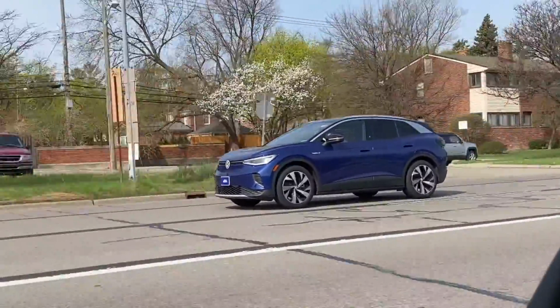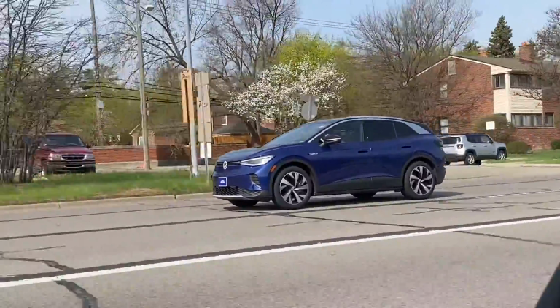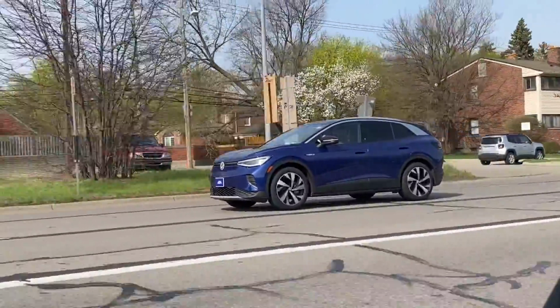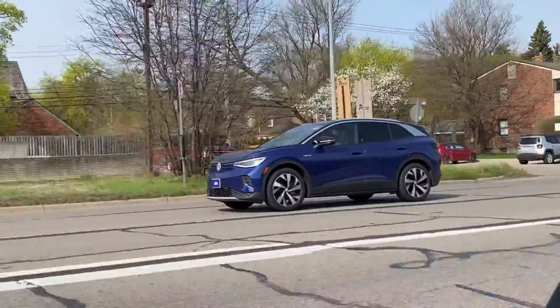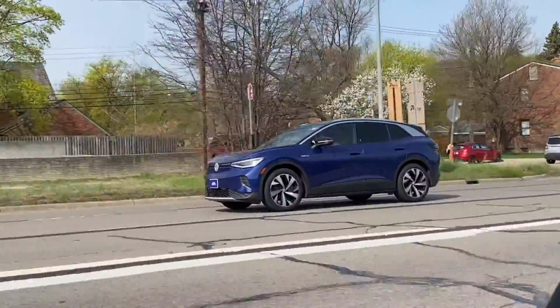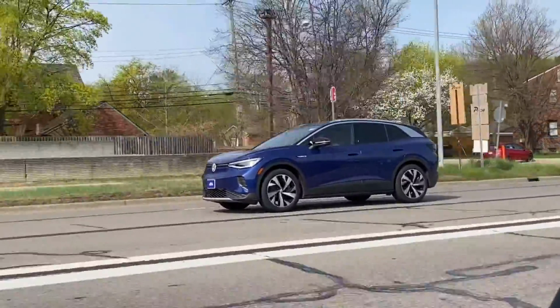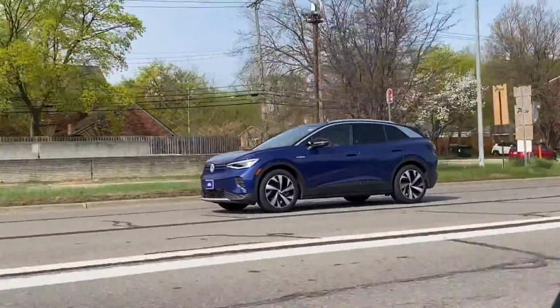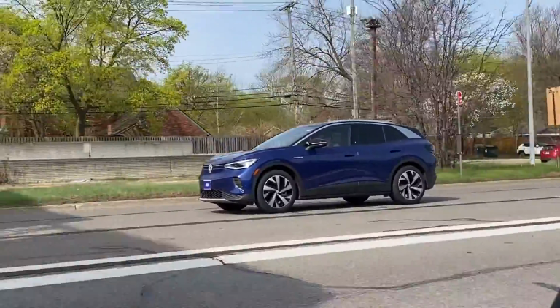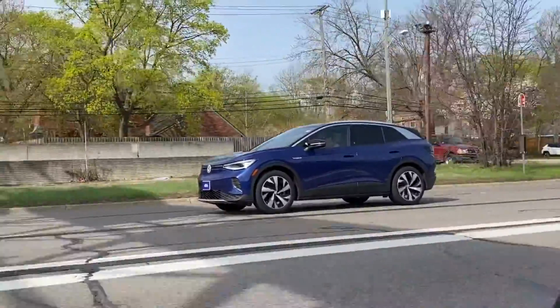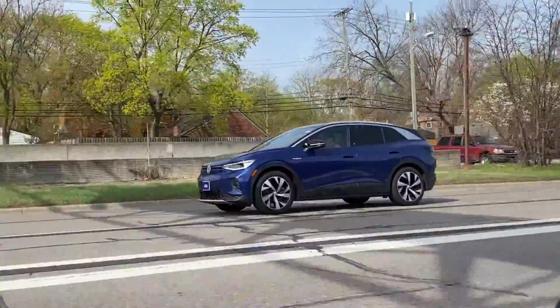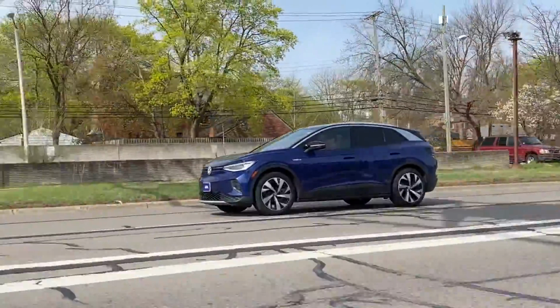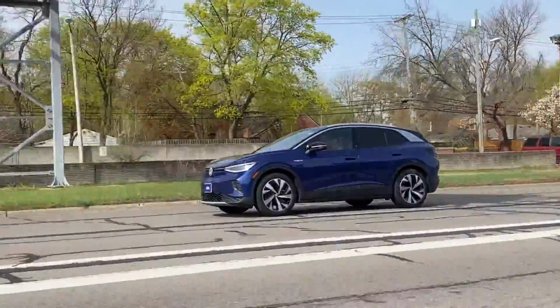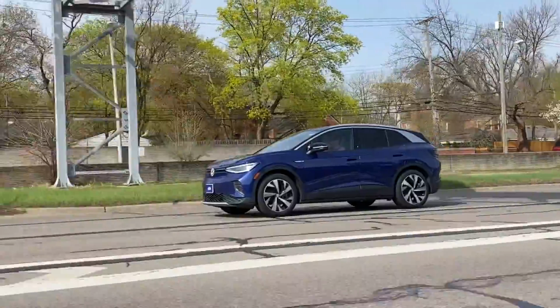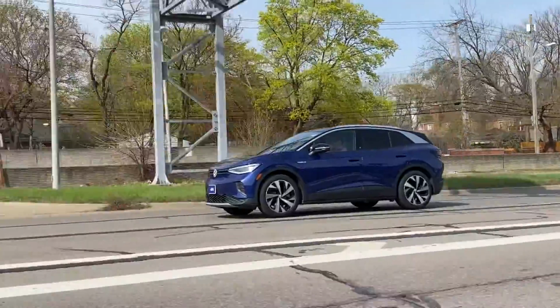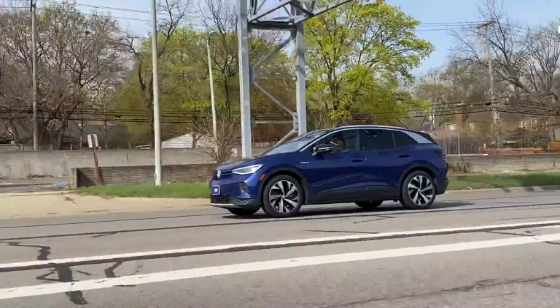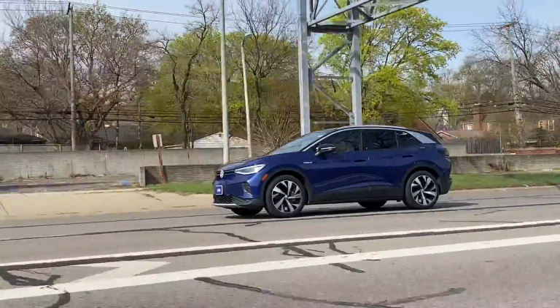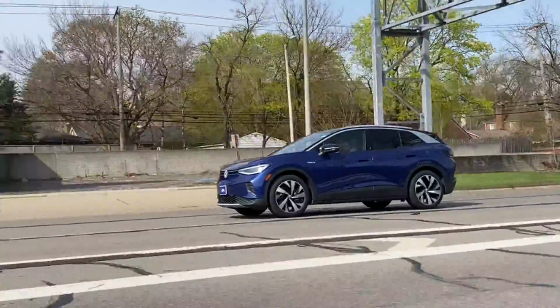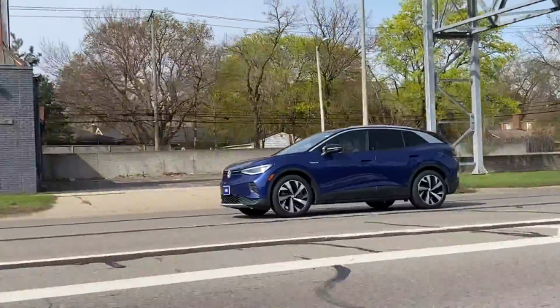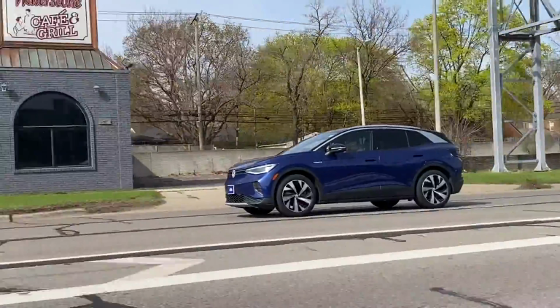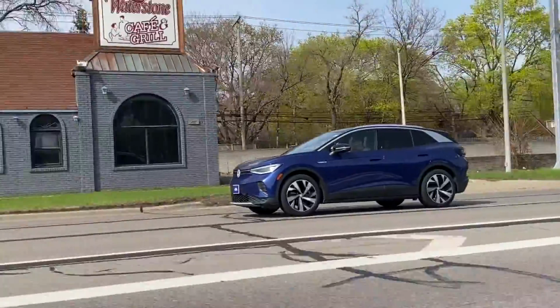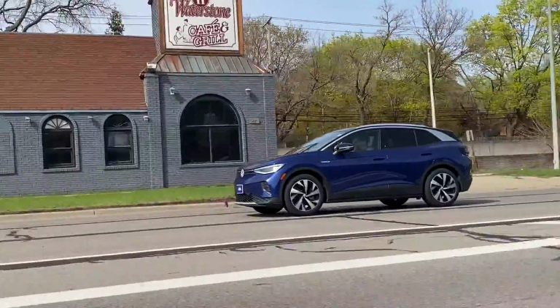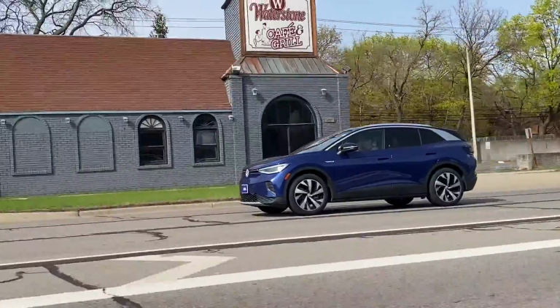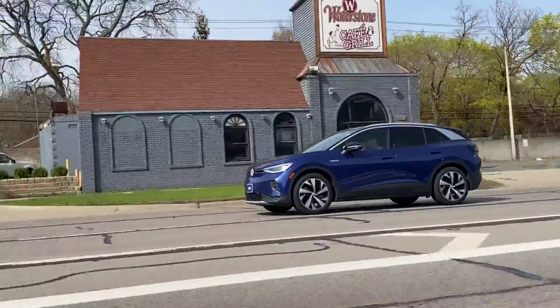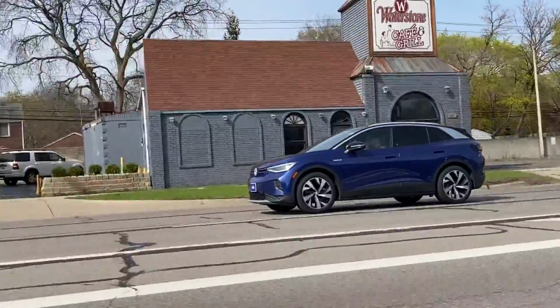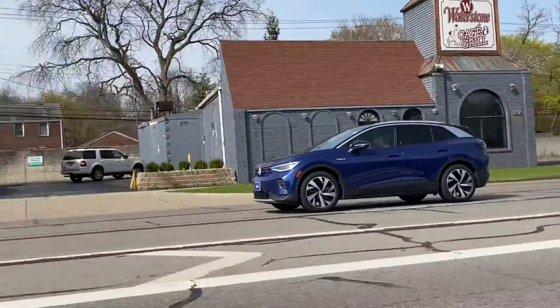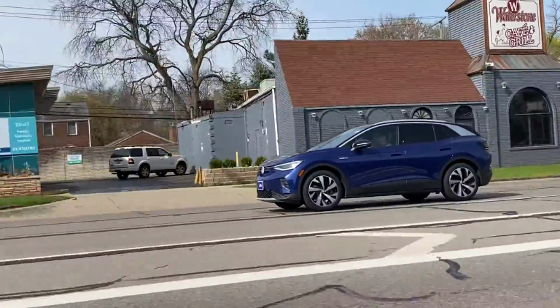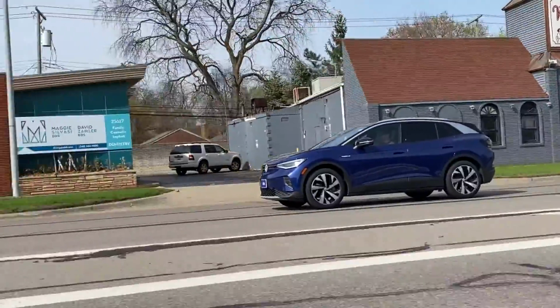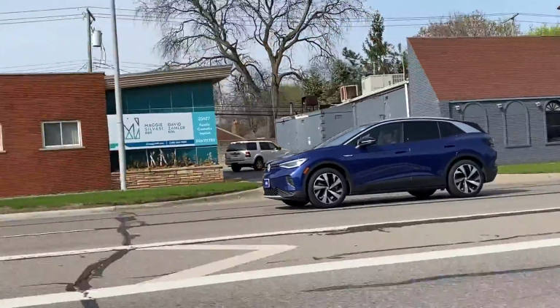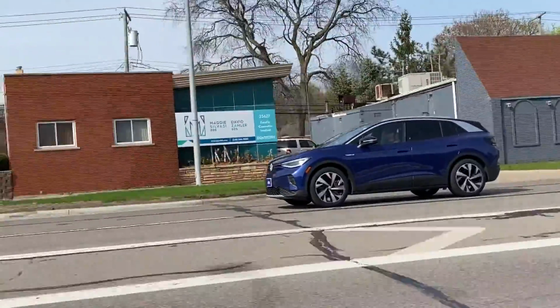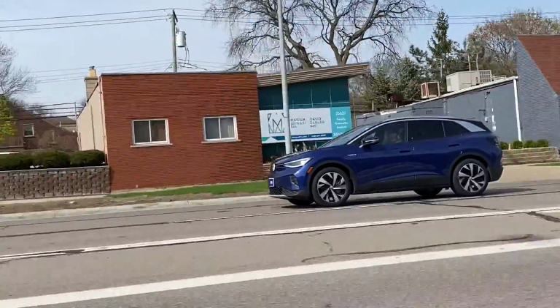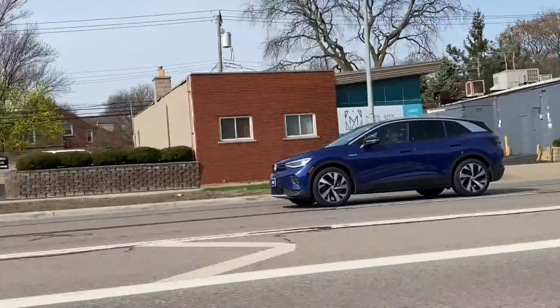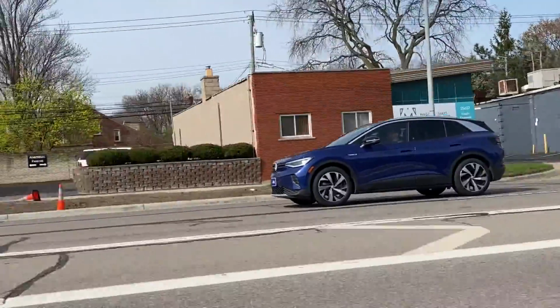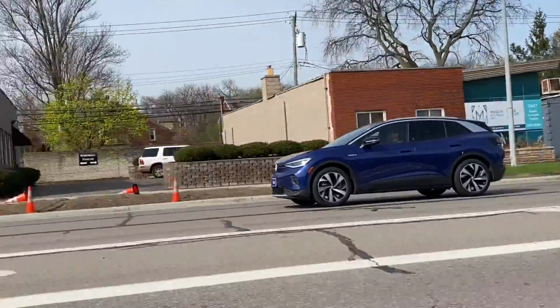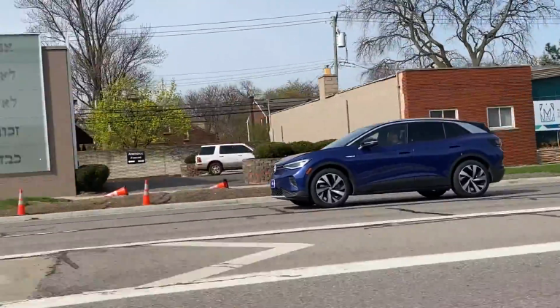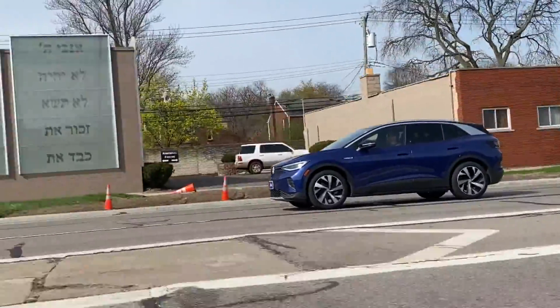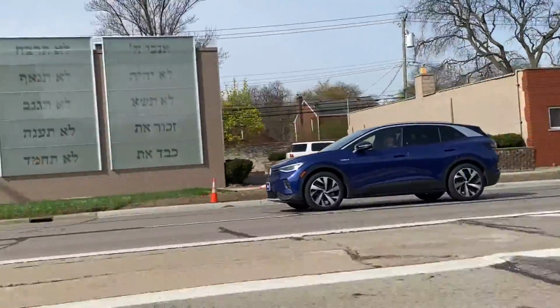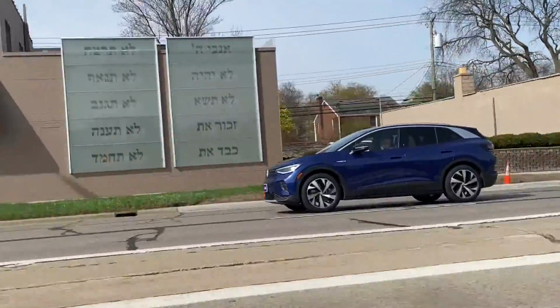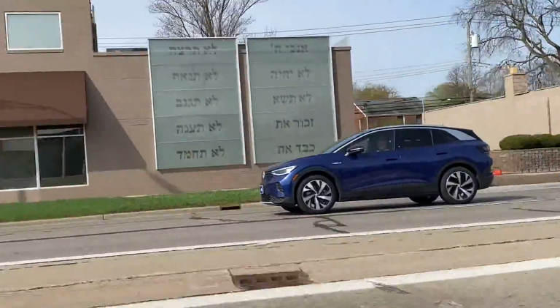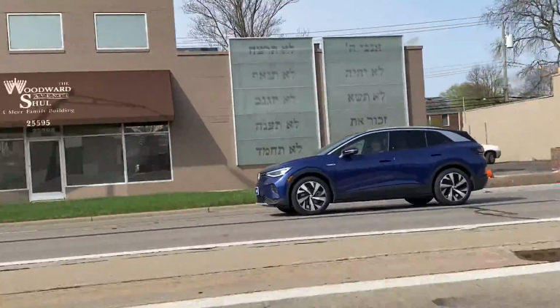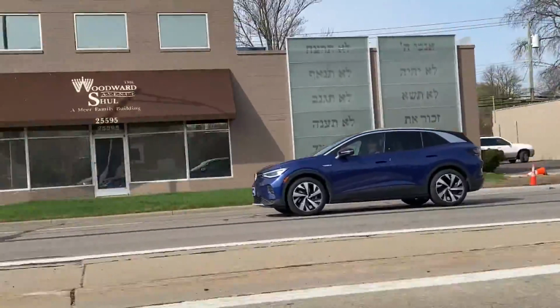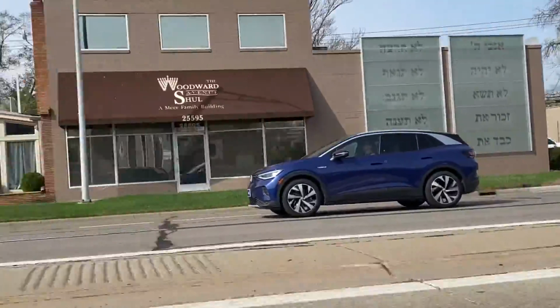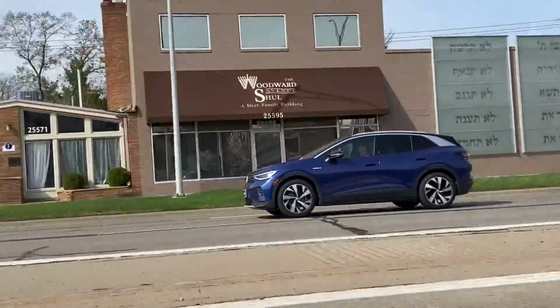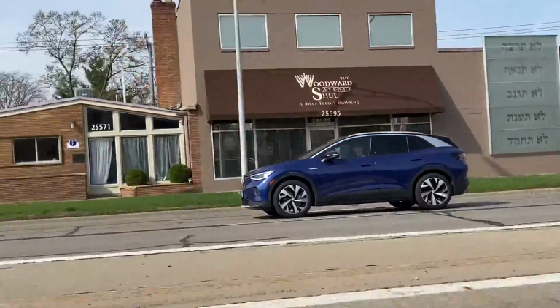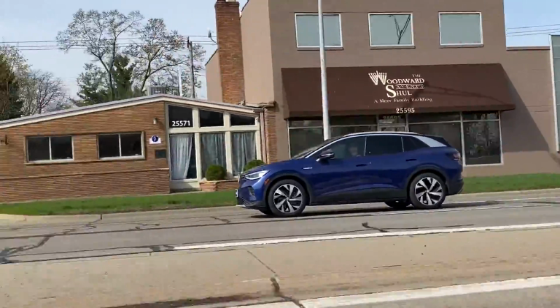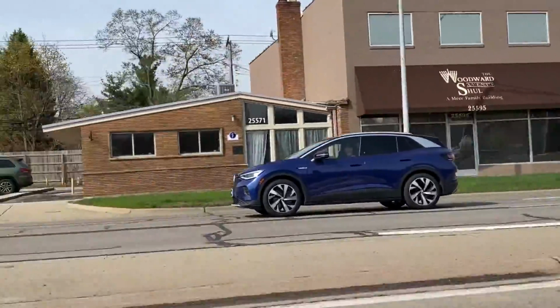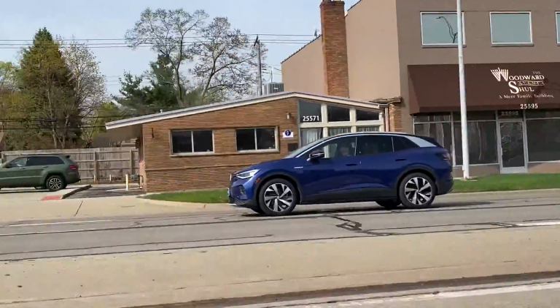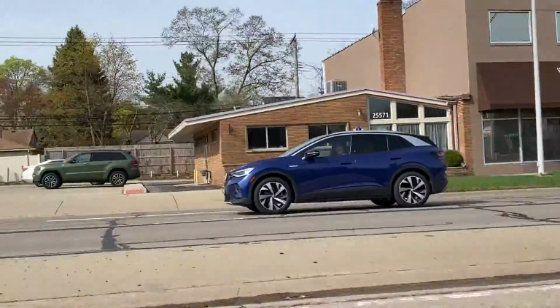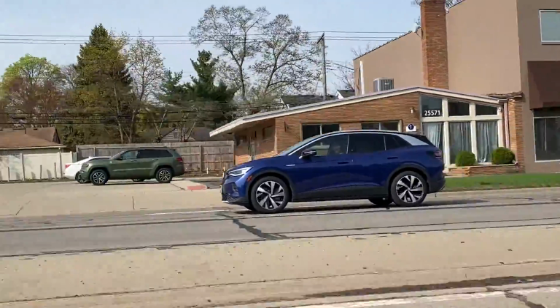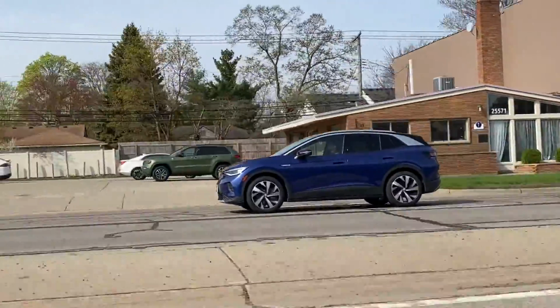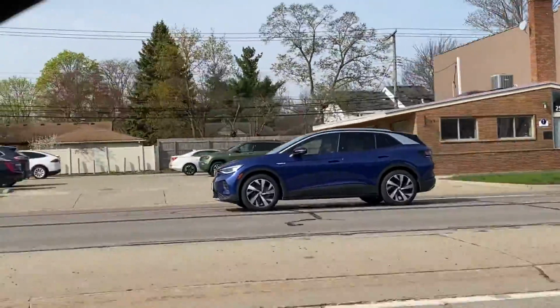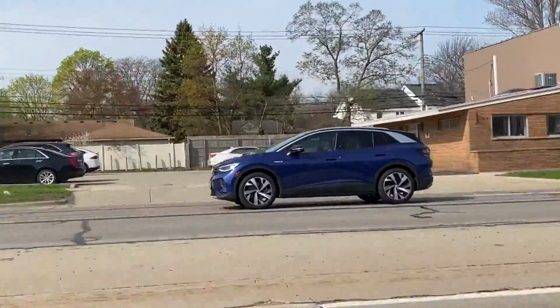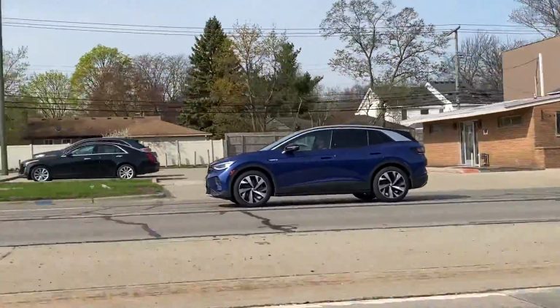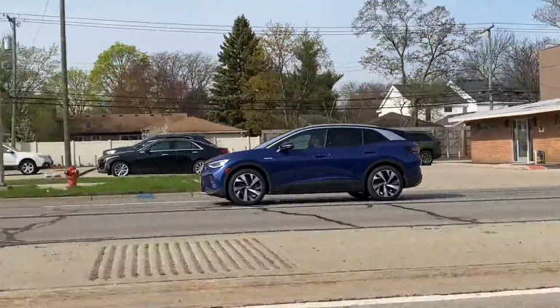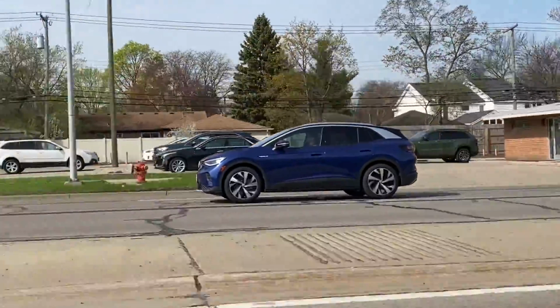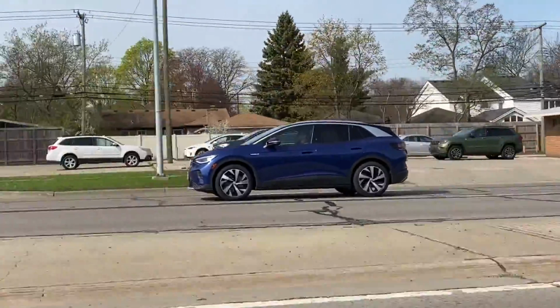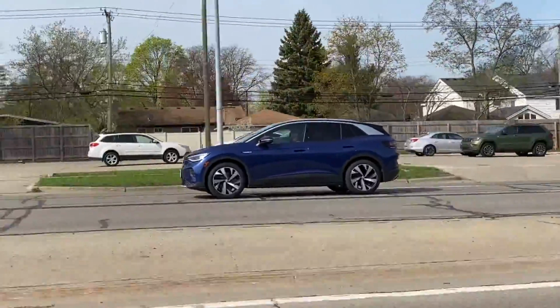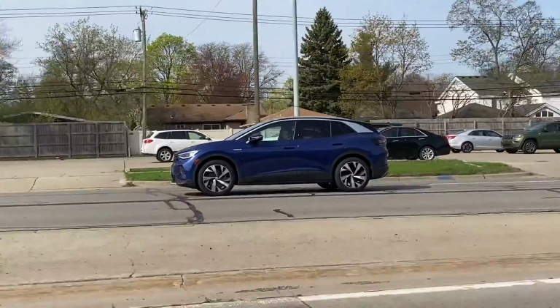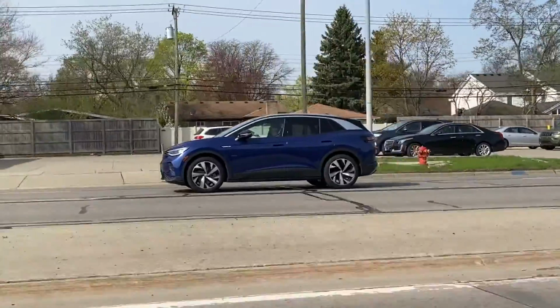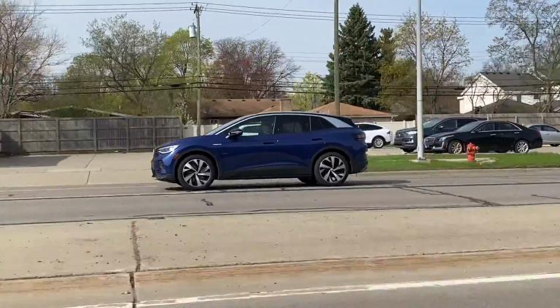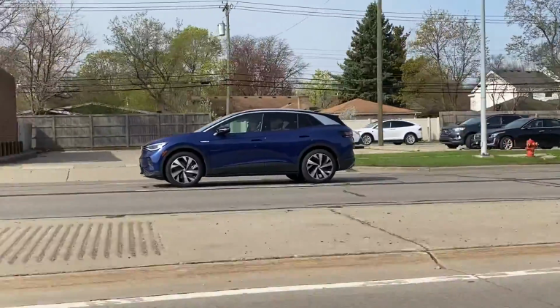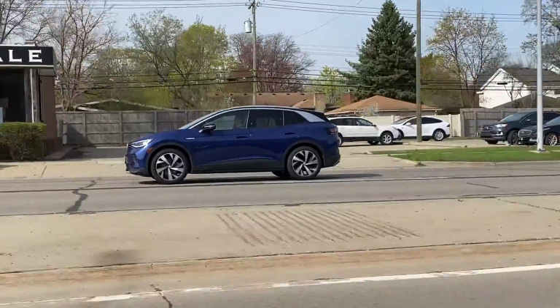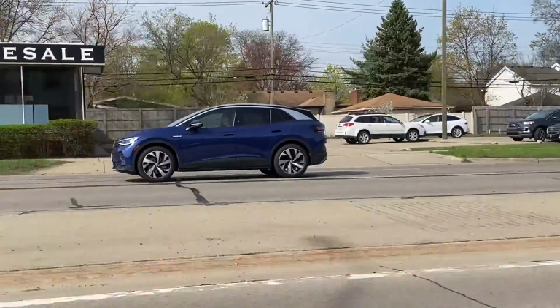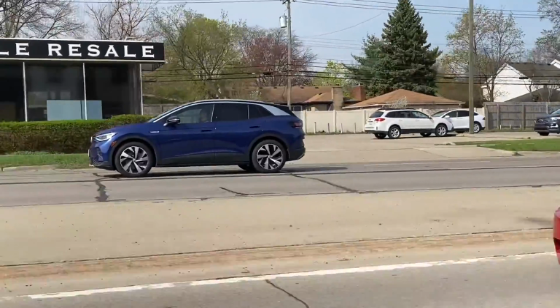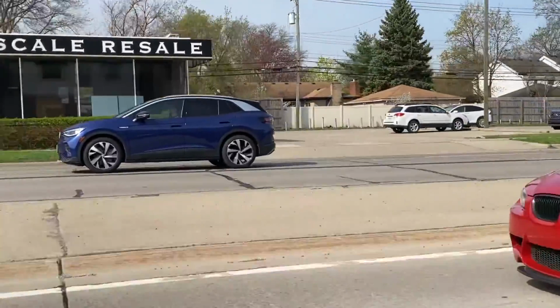Alright, I guess see you later Volkswagen. That's pretty cool to see in person. Wow! Oh, and then Jack.